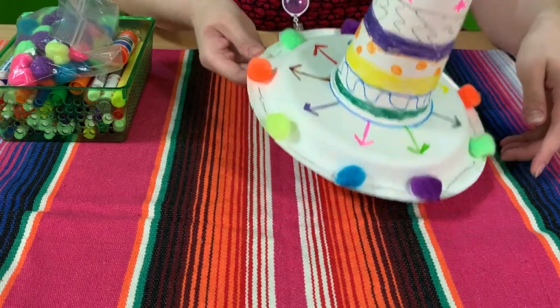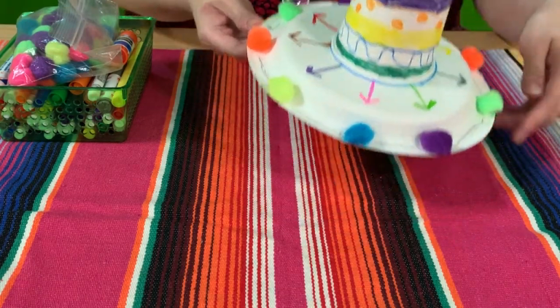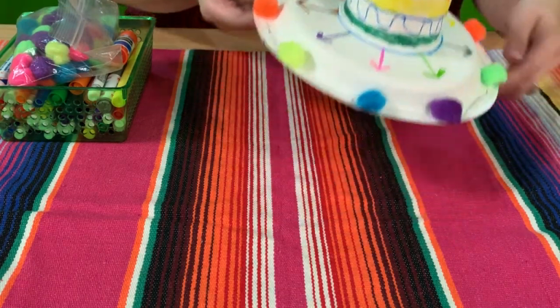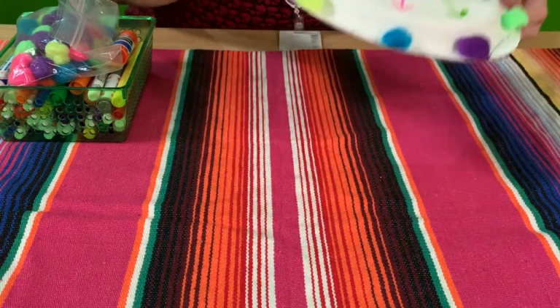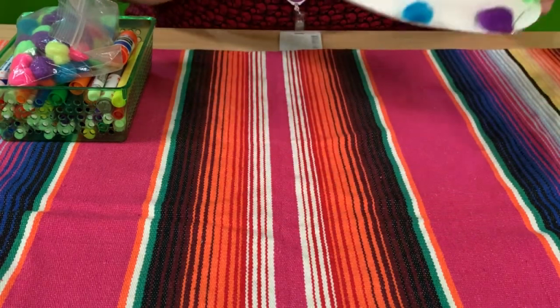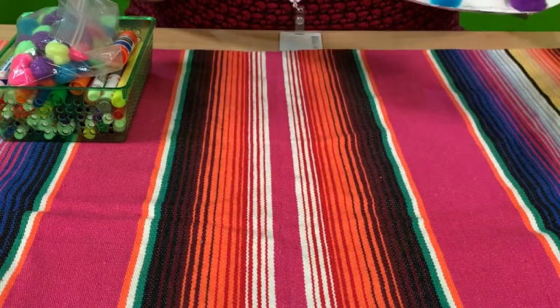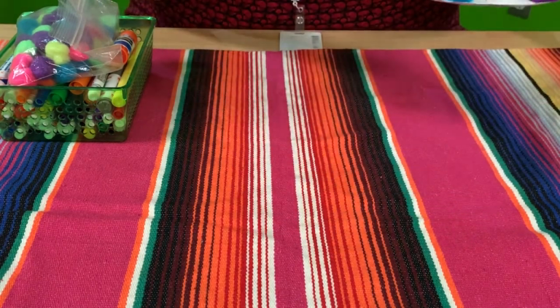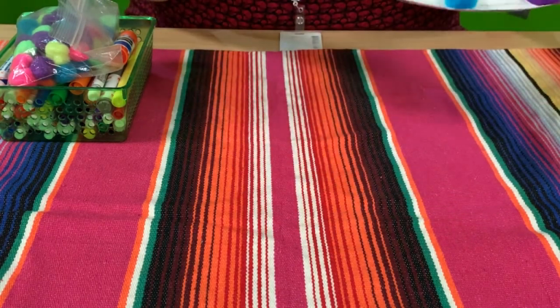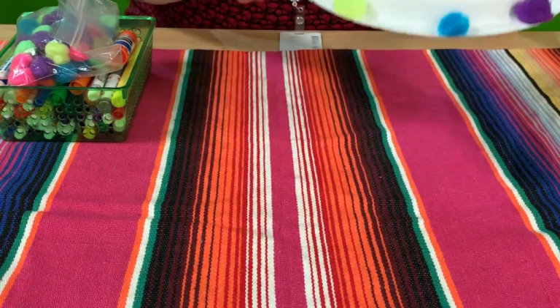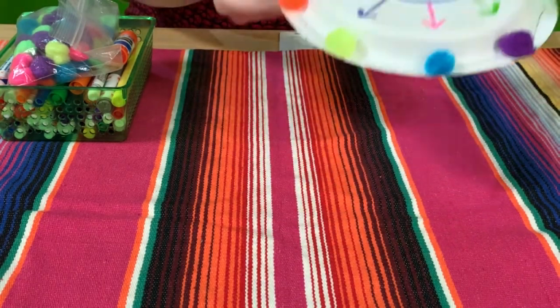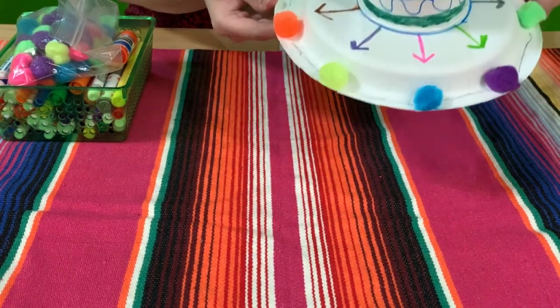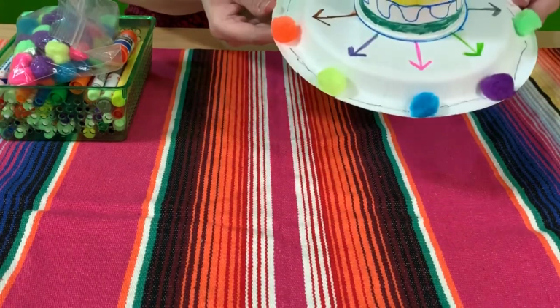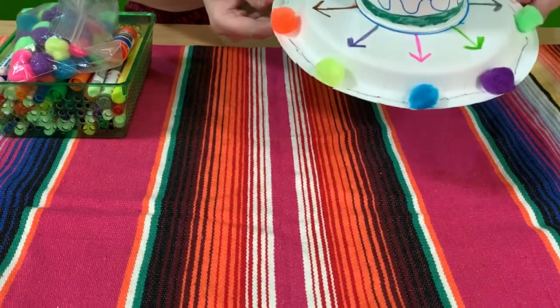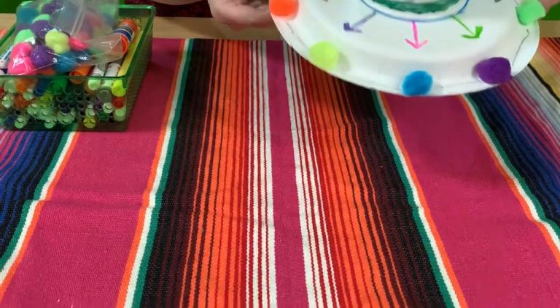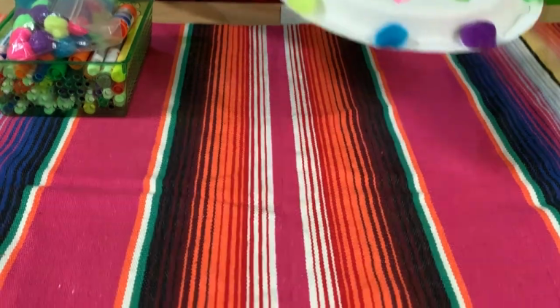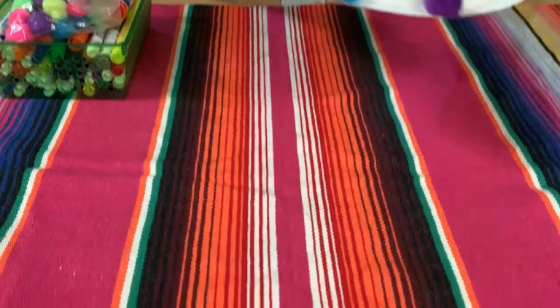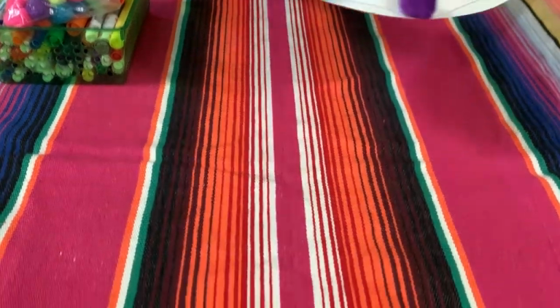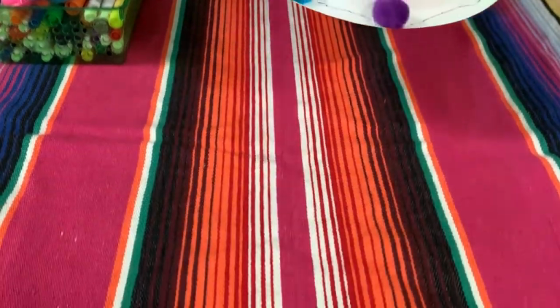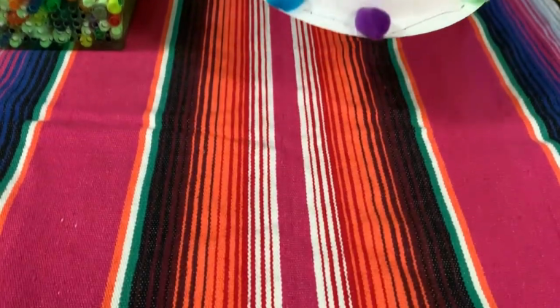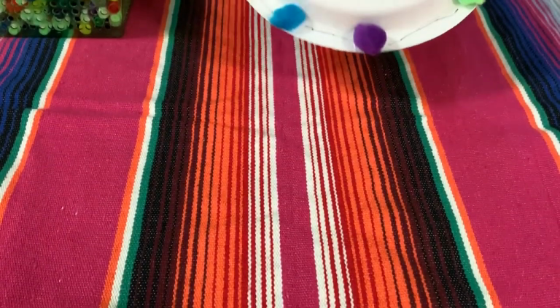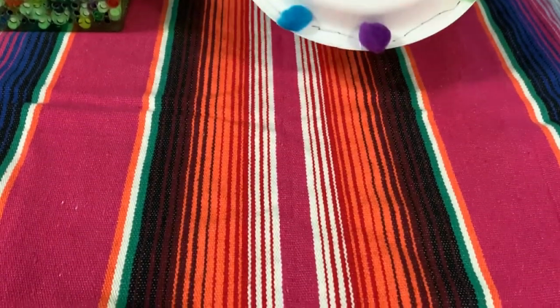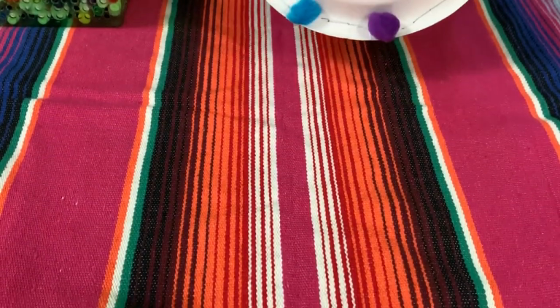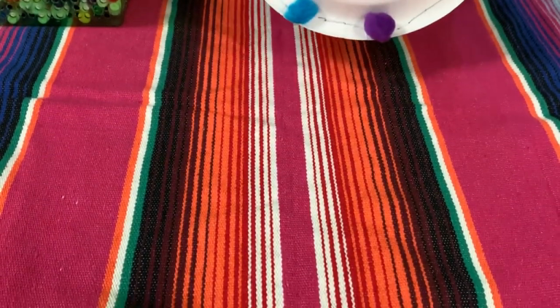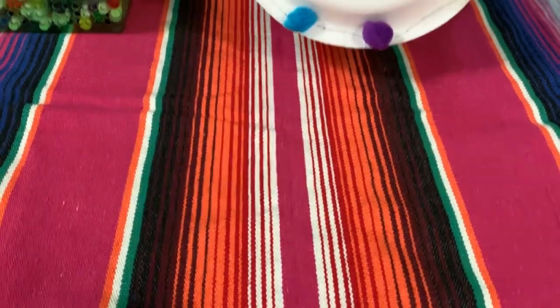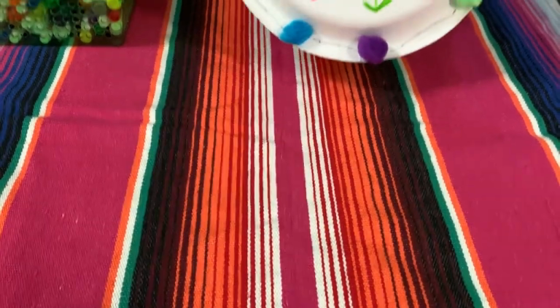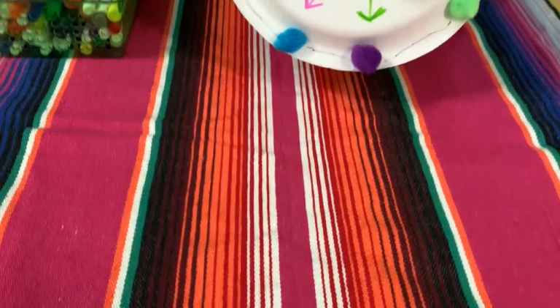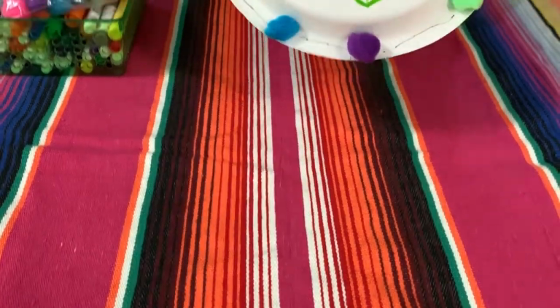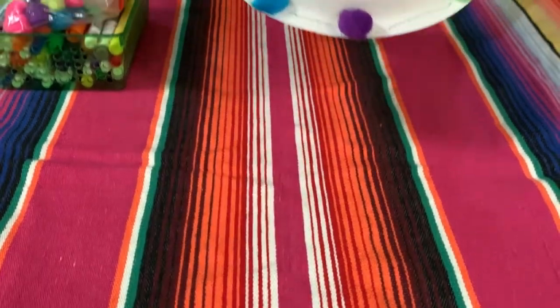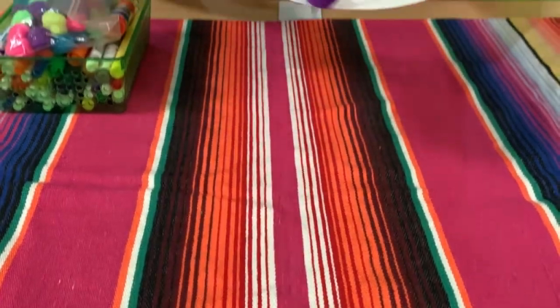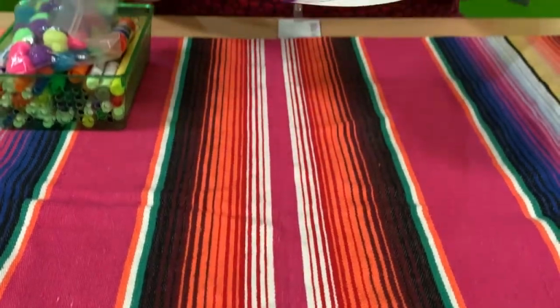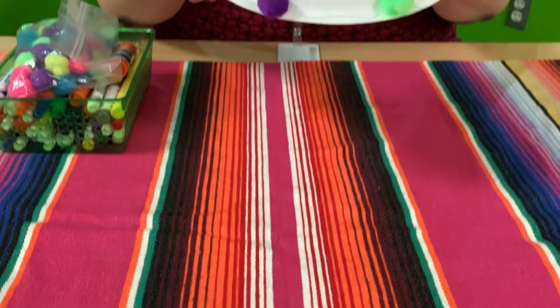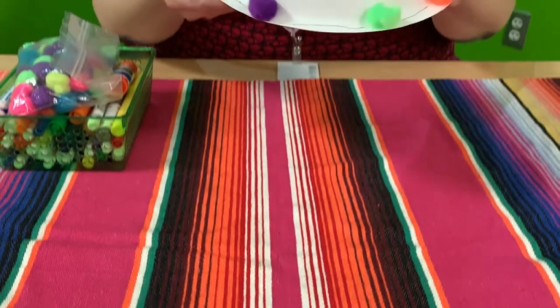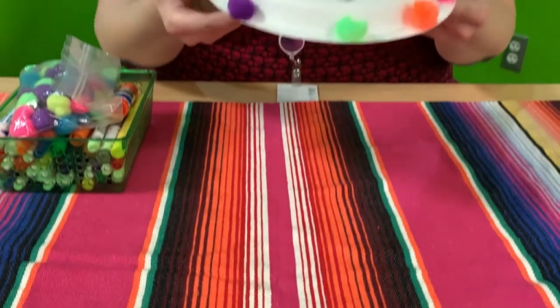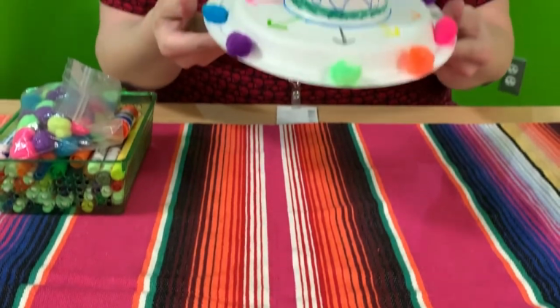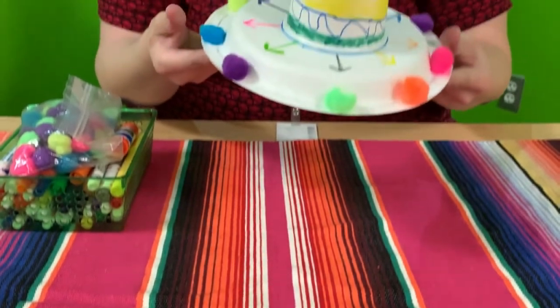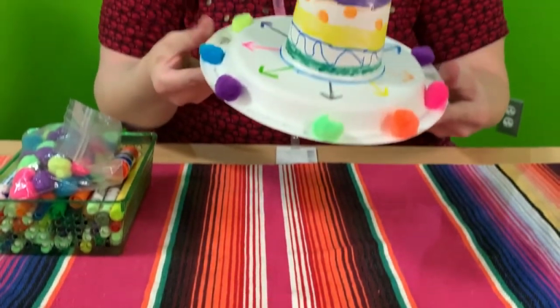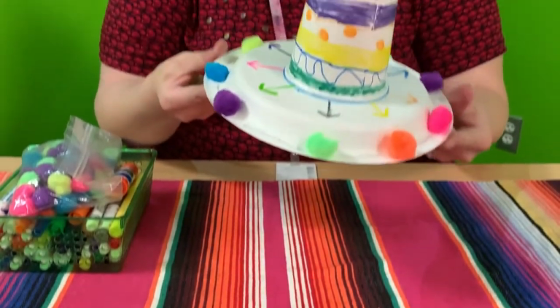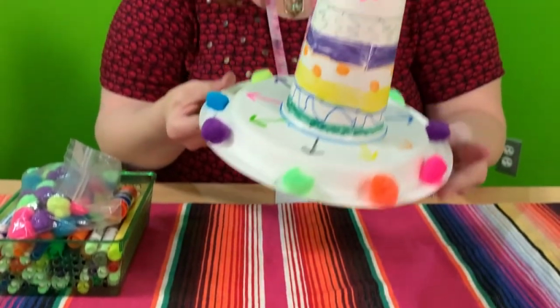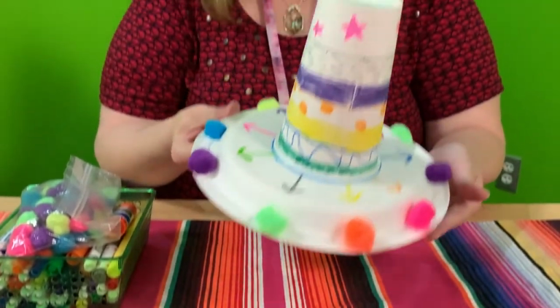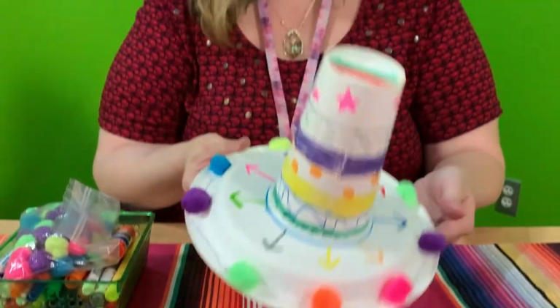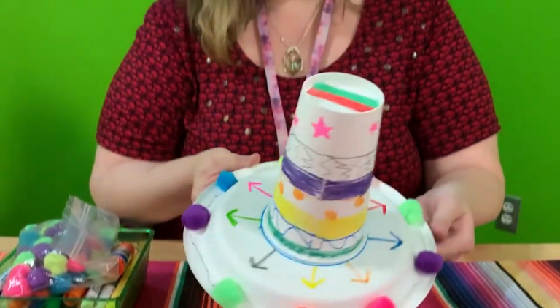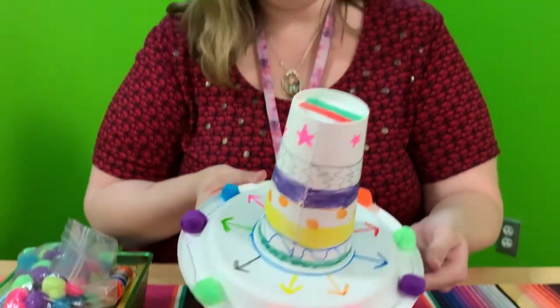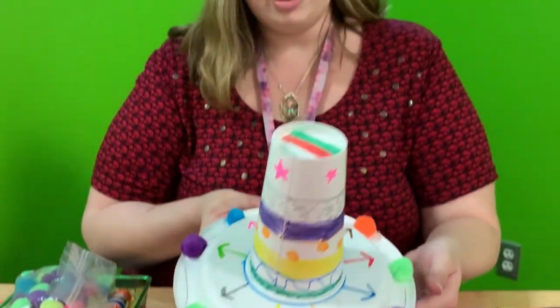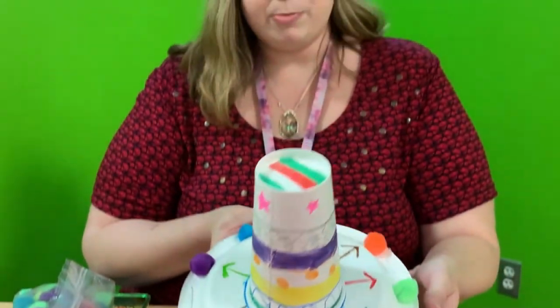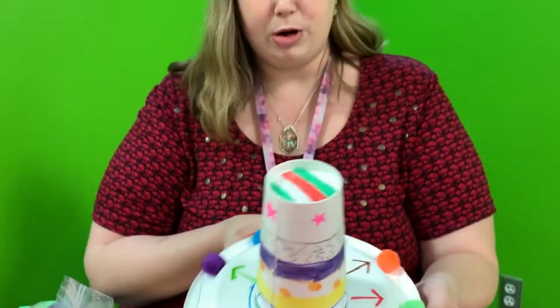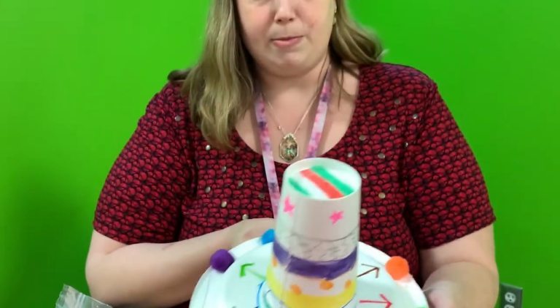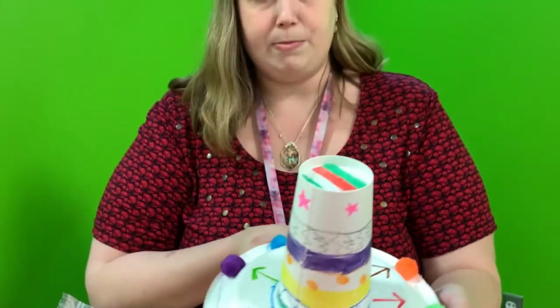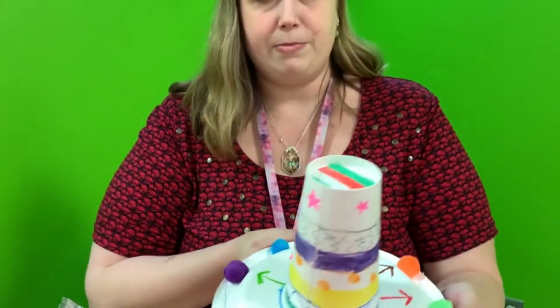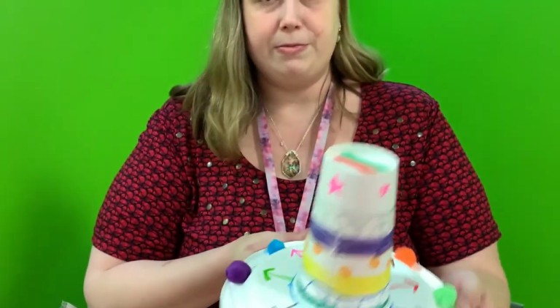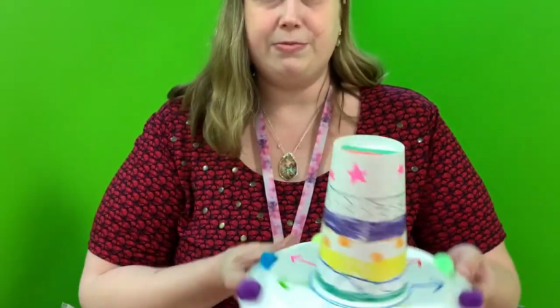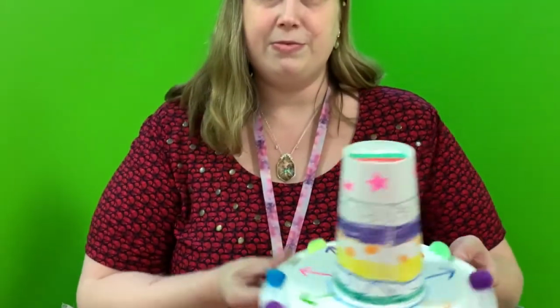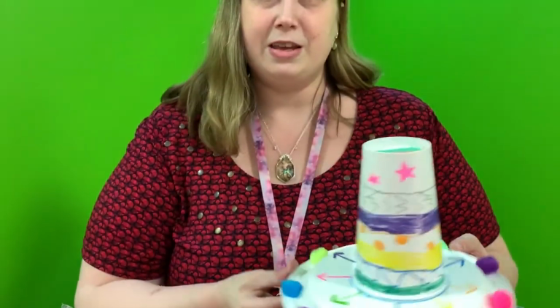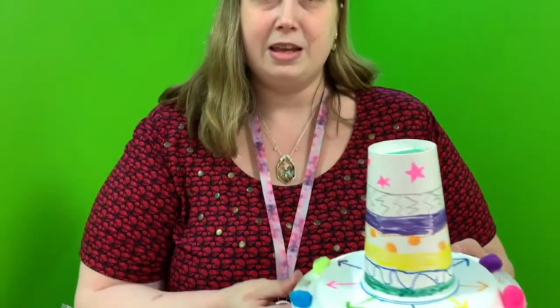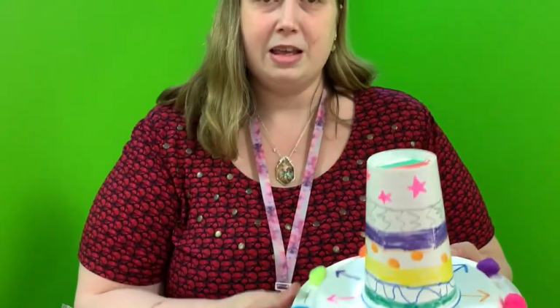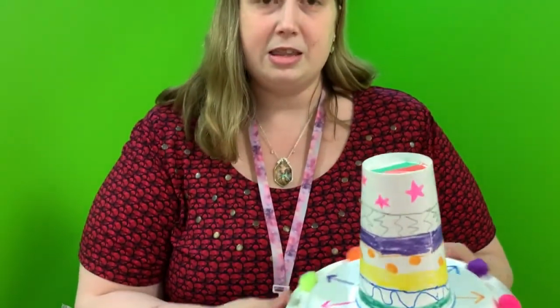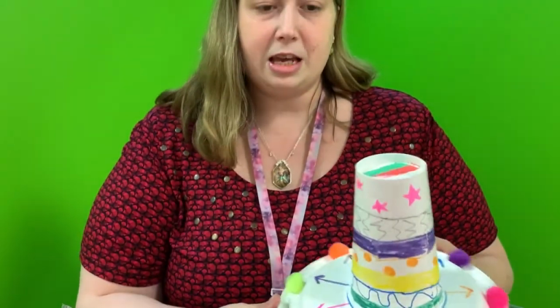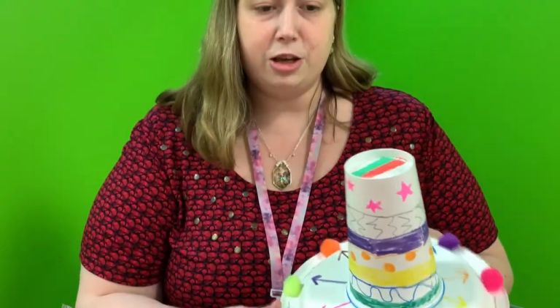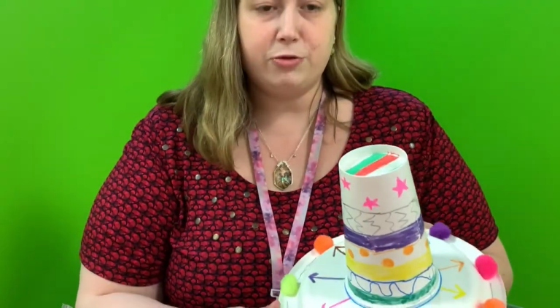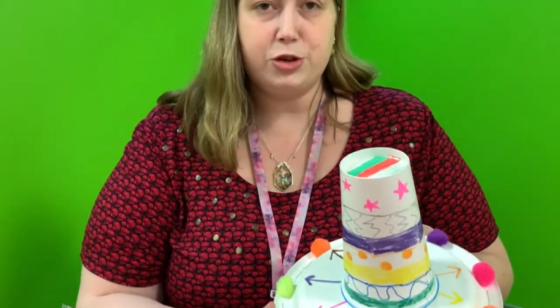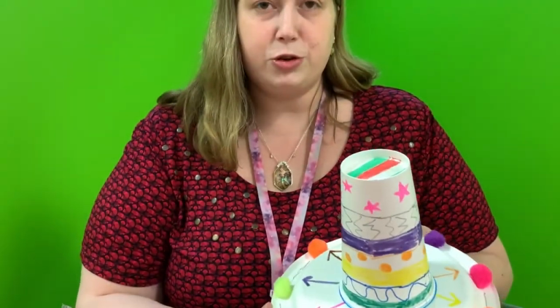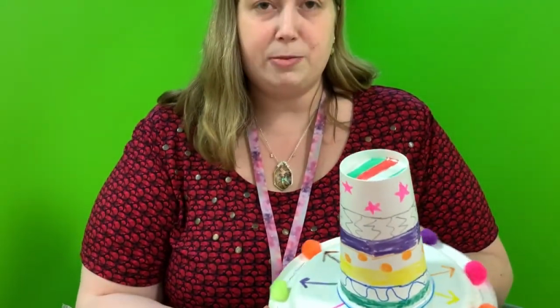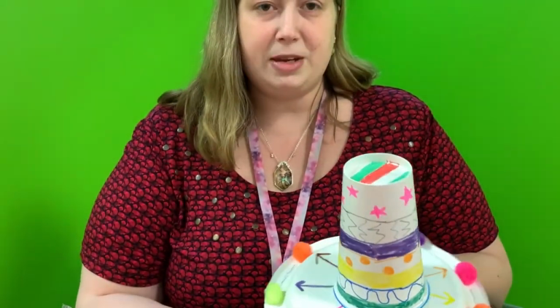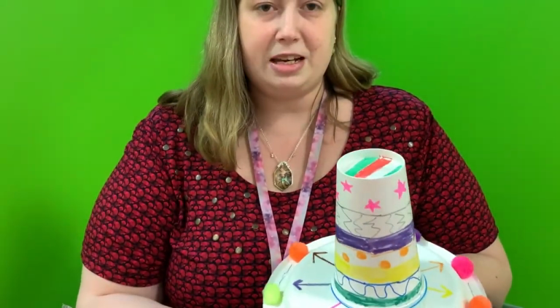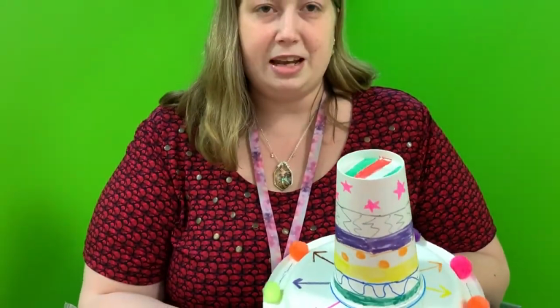Look at our awesome sombrero — from the tippy top to the very brim. Thank you for joining me today.